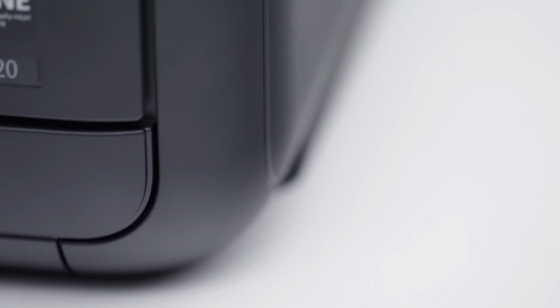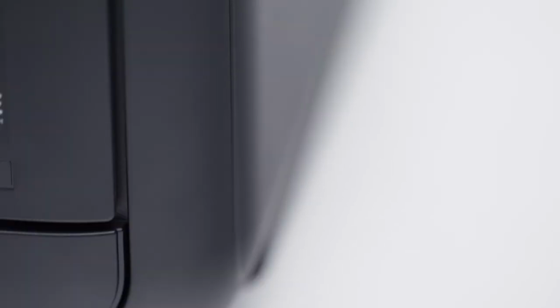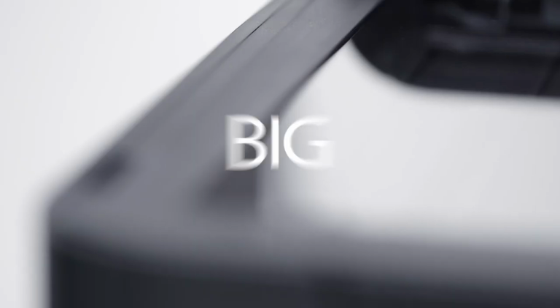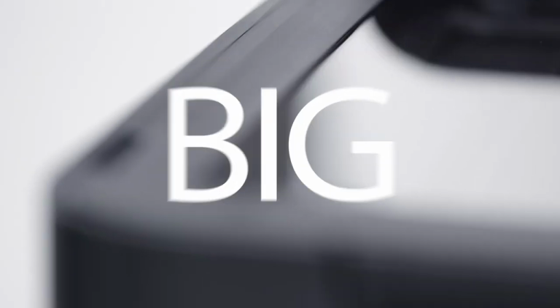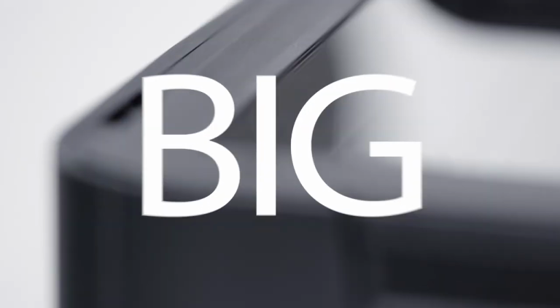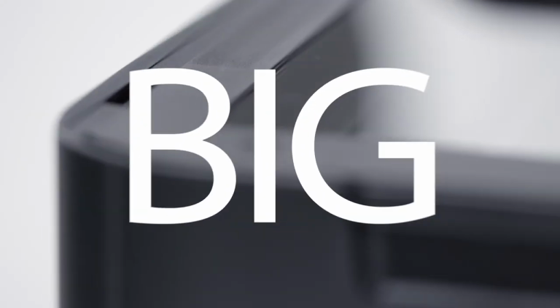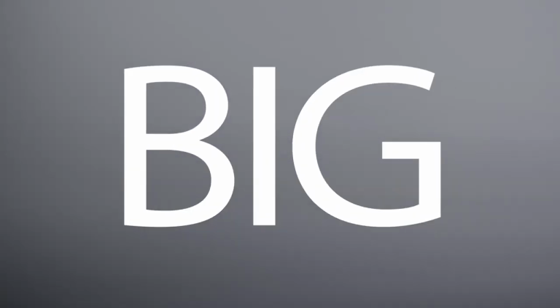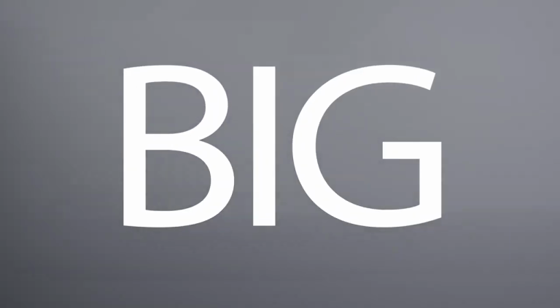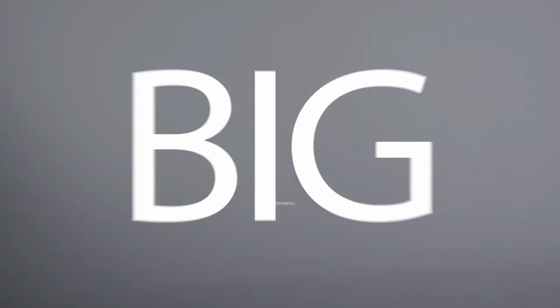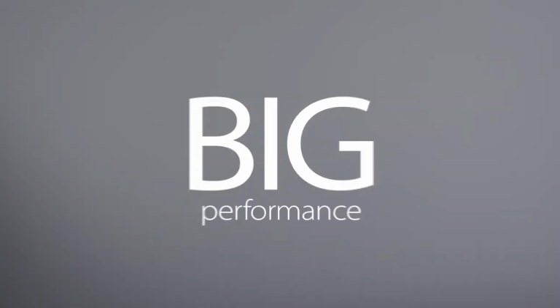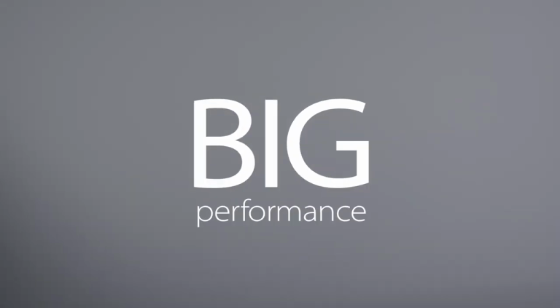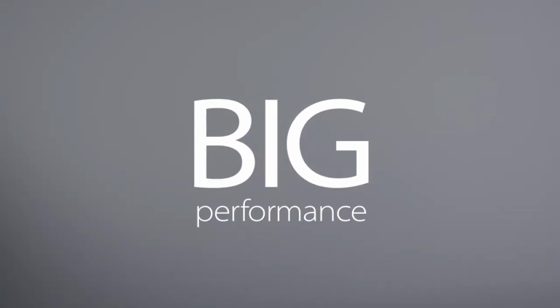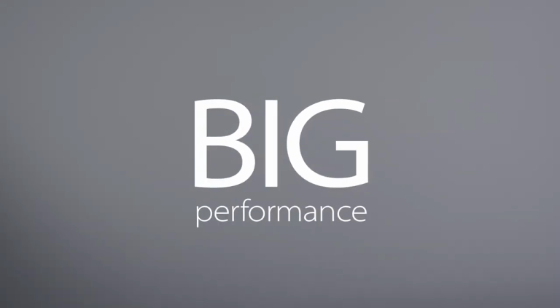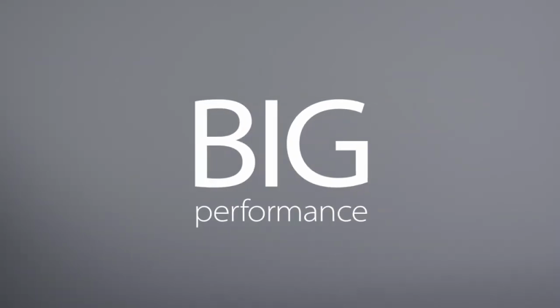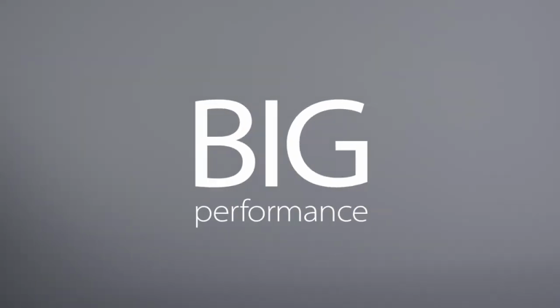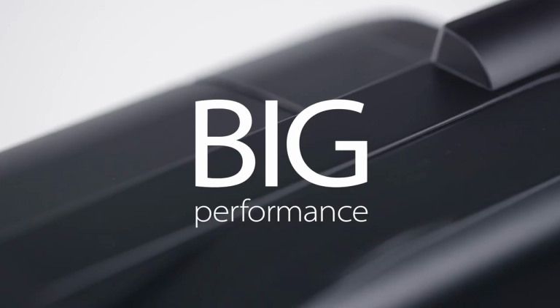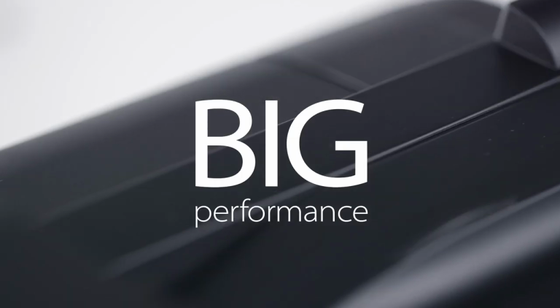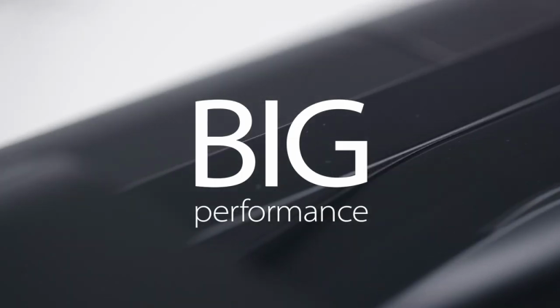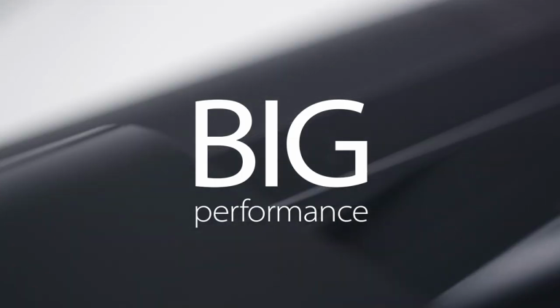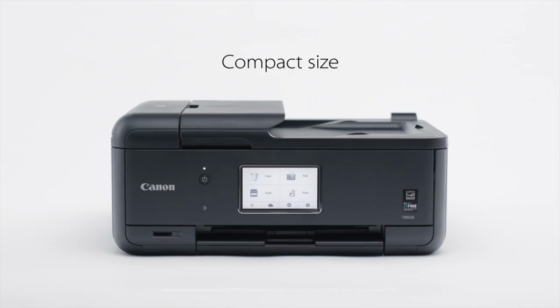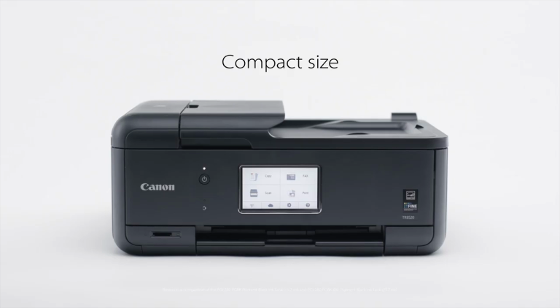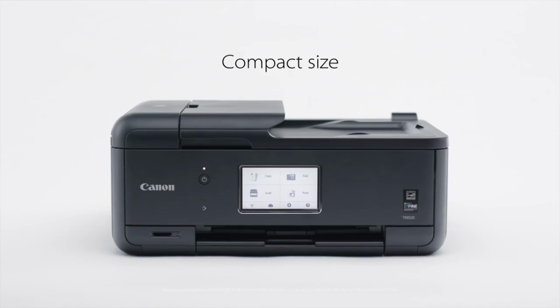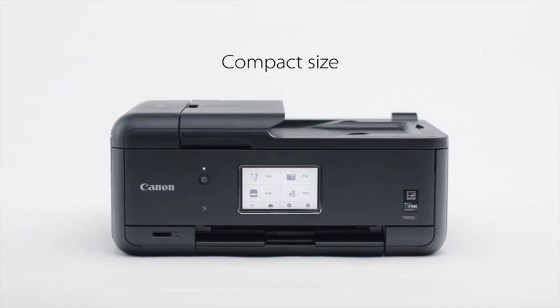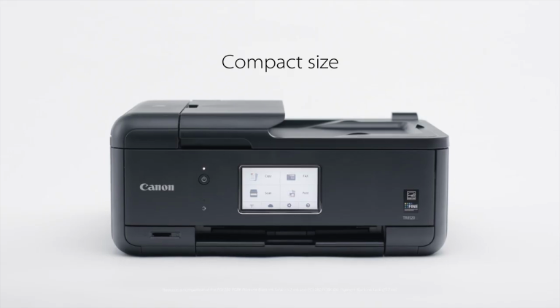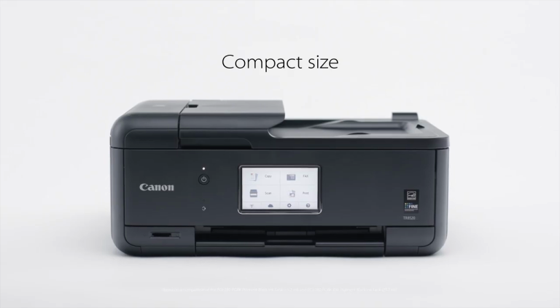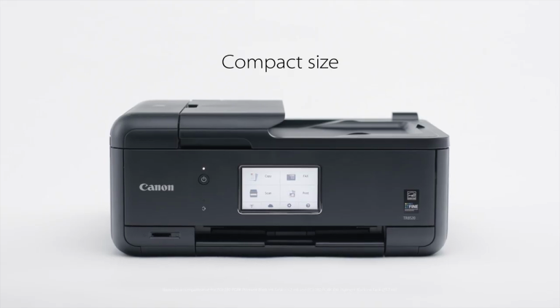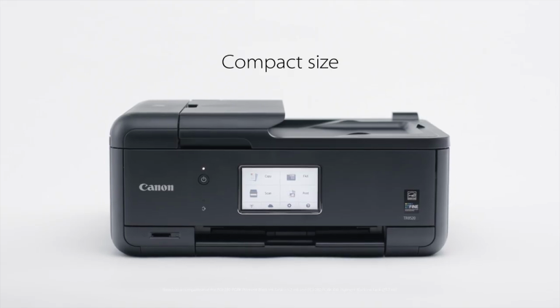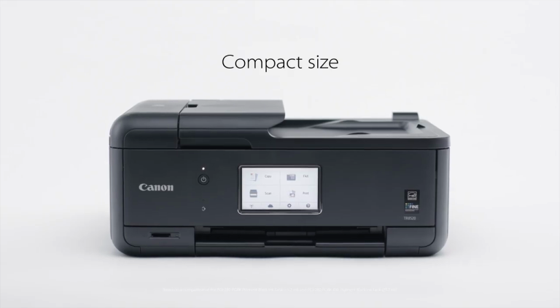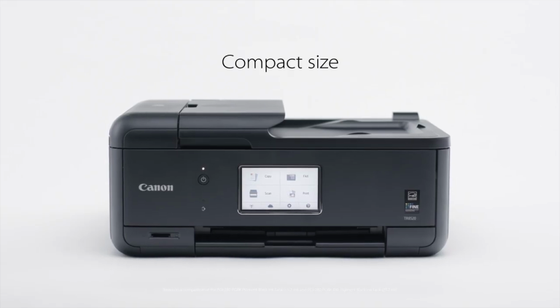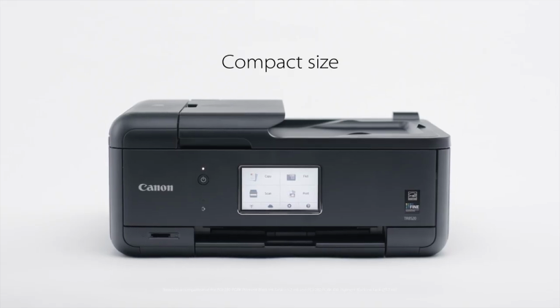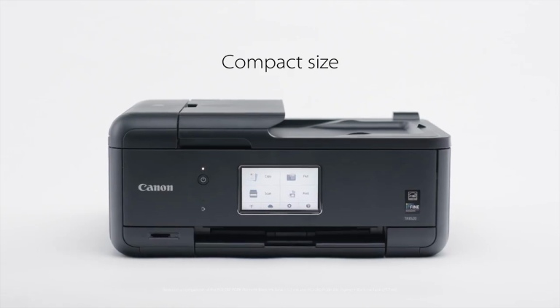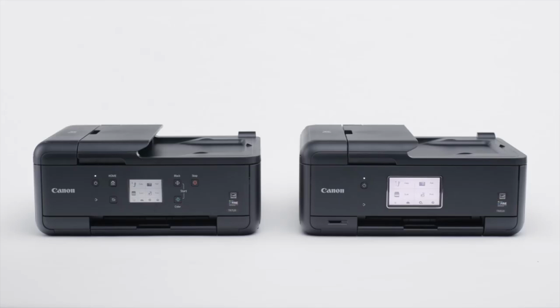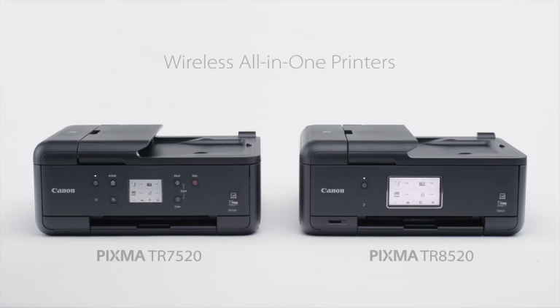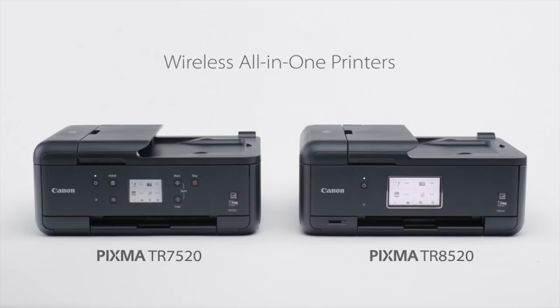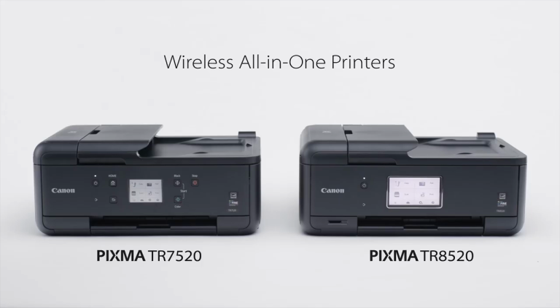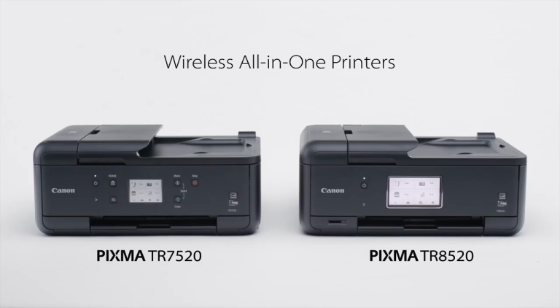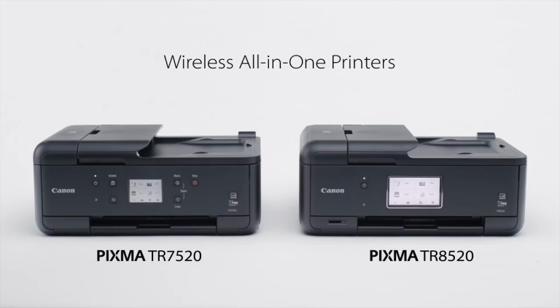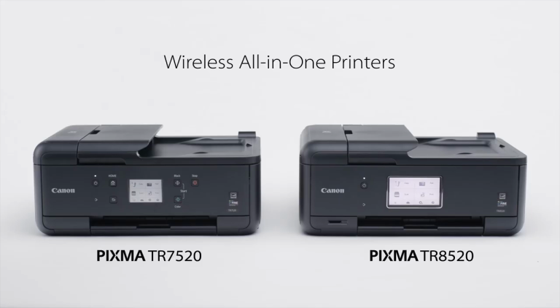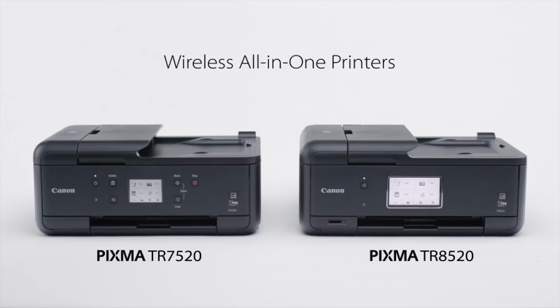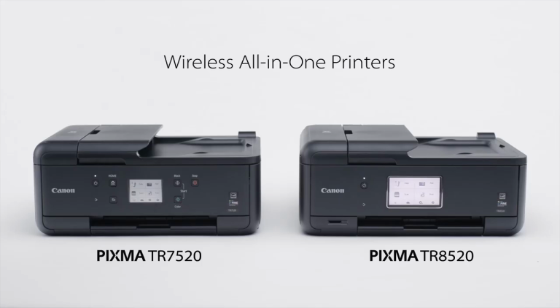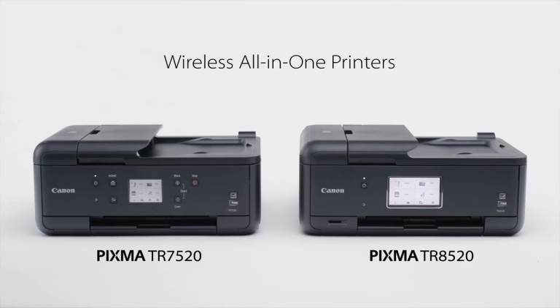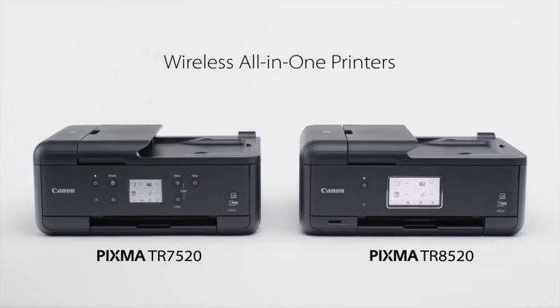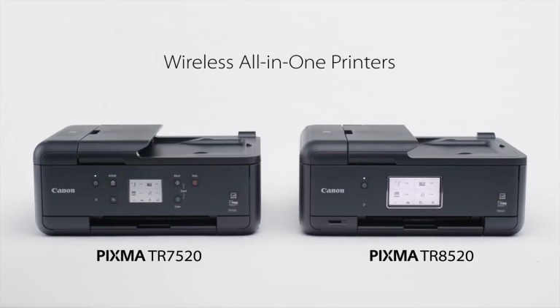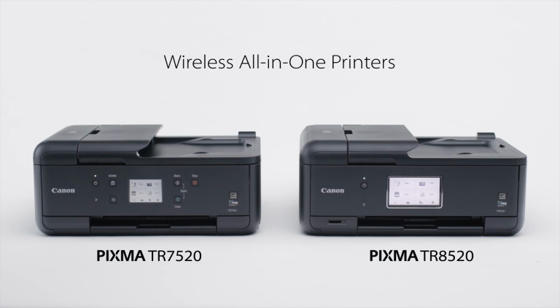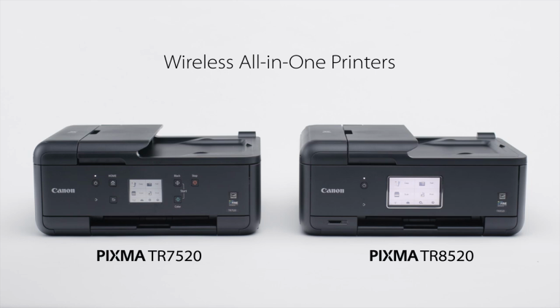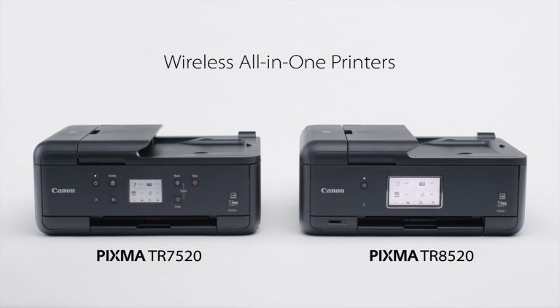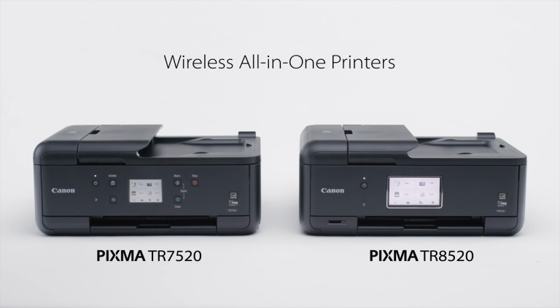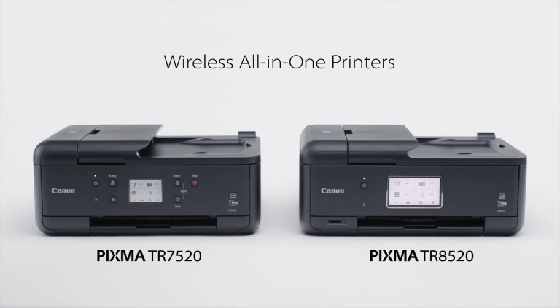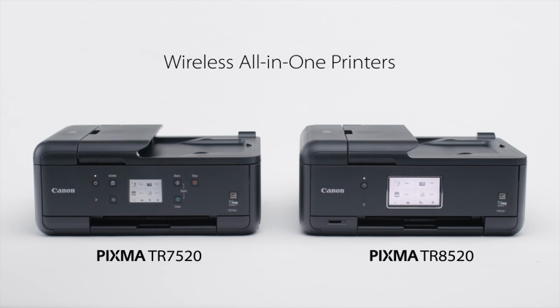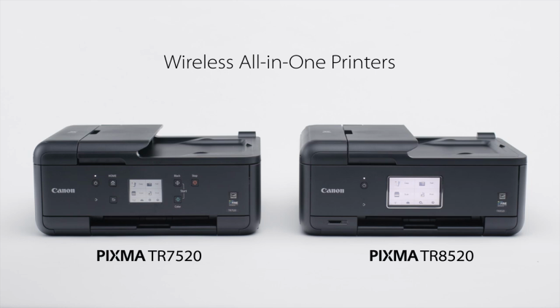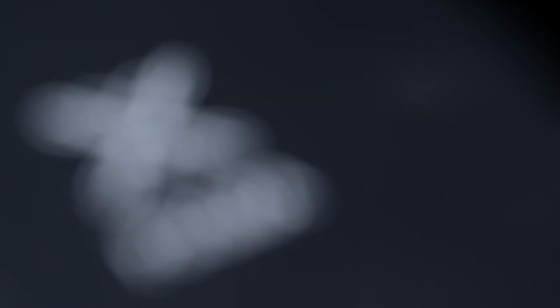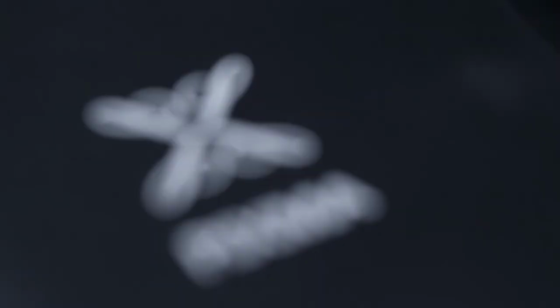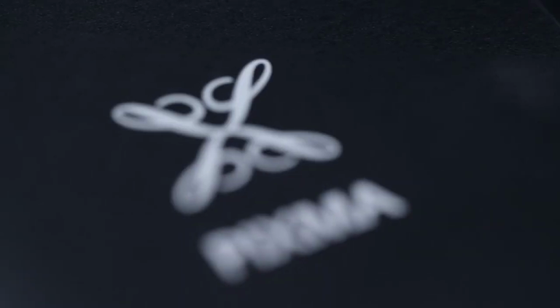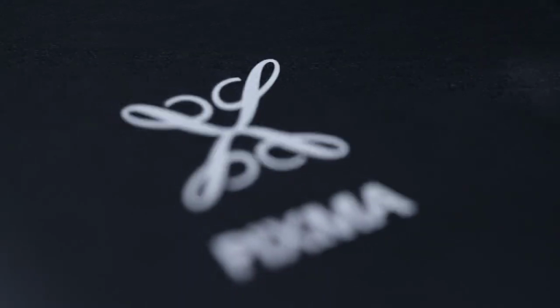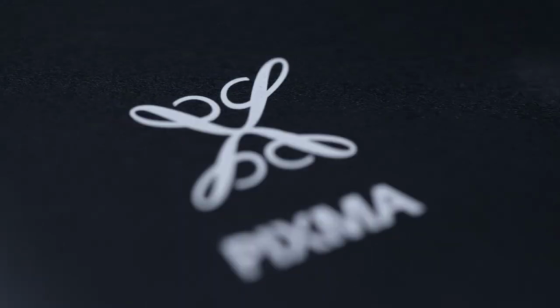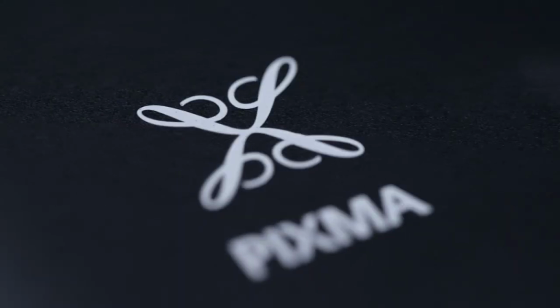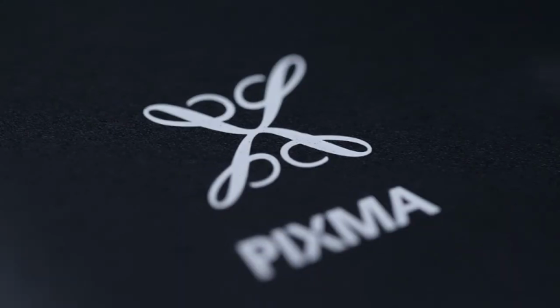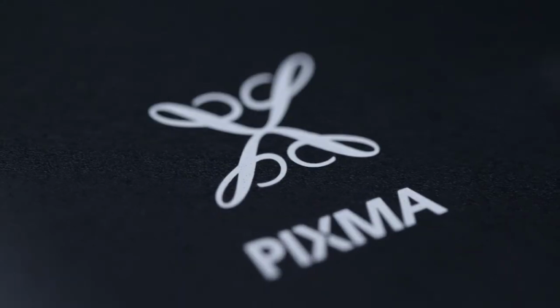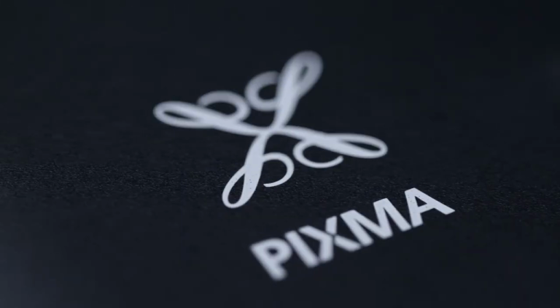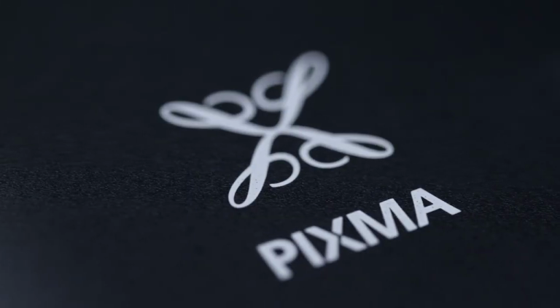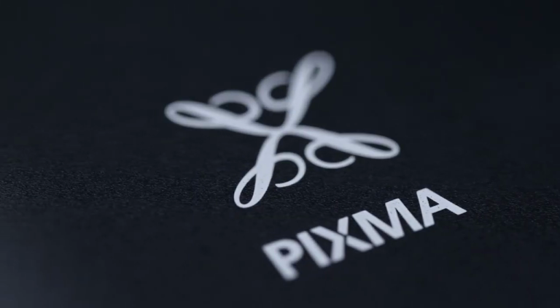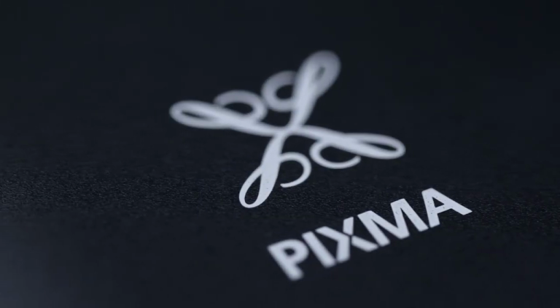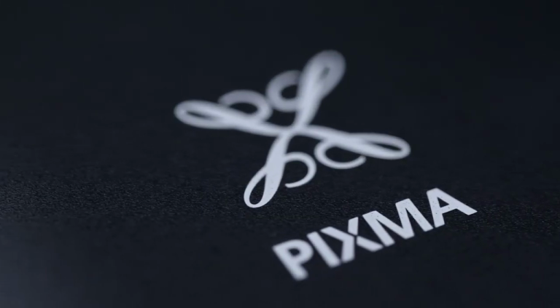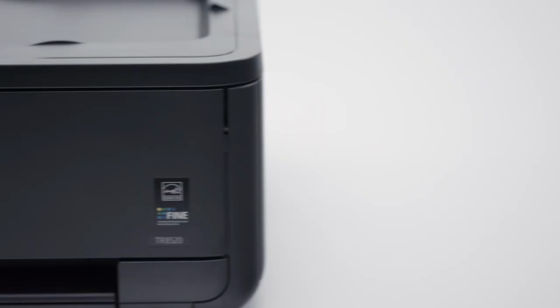Big on performance? Compact in size. Get to know the all-new PIXMA TR Wireless All-in-One Printer.